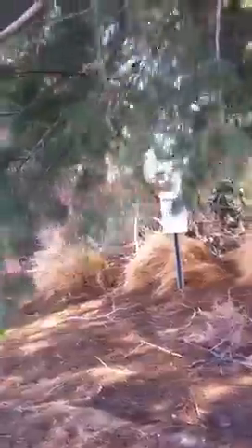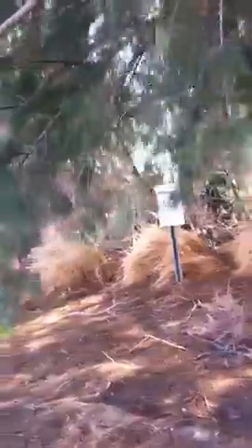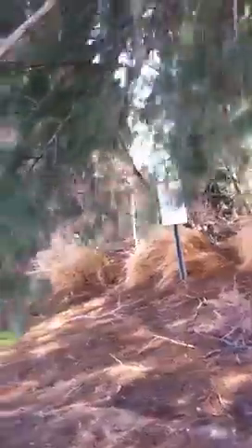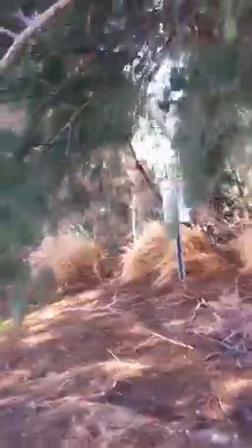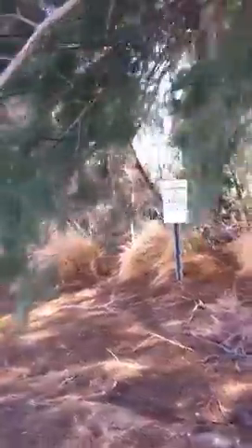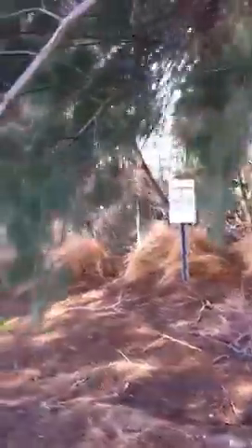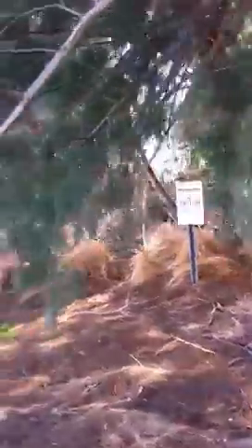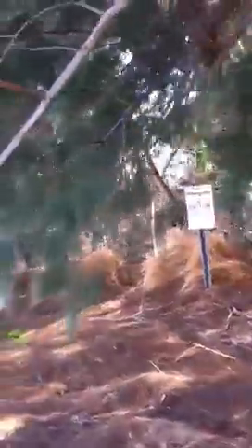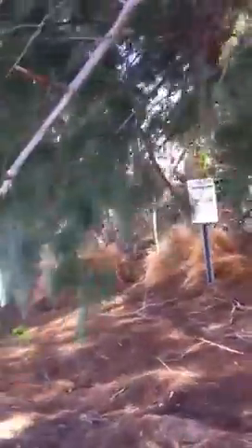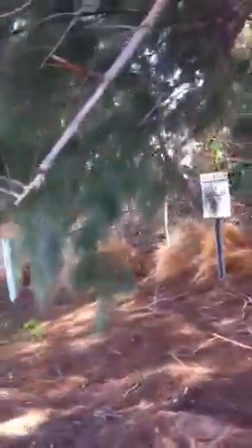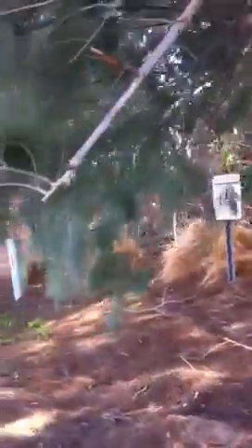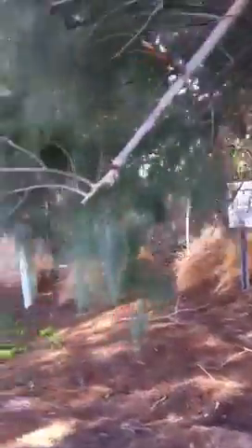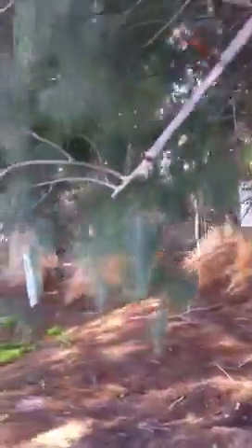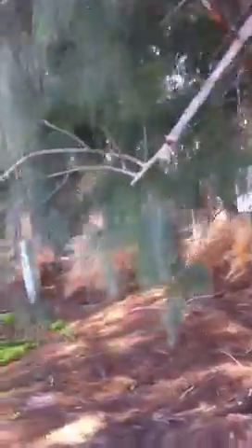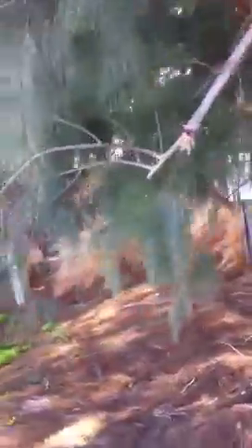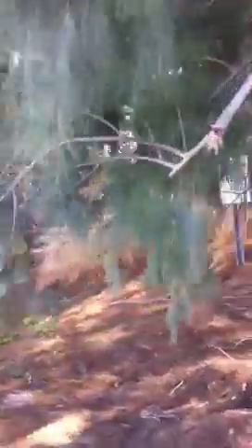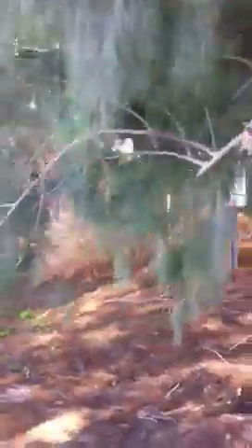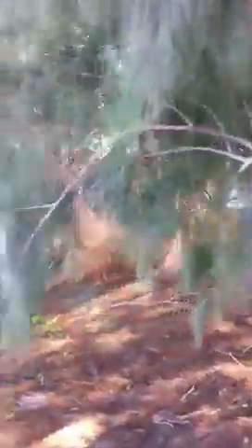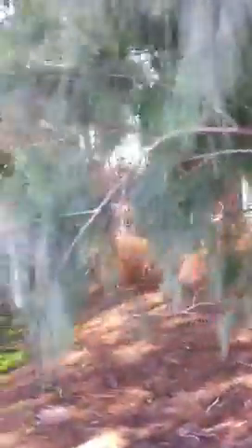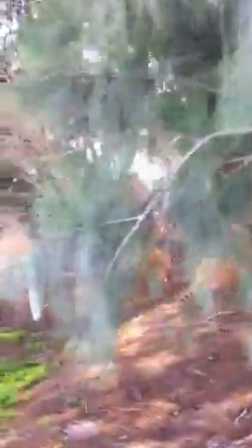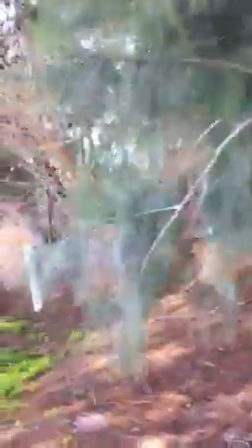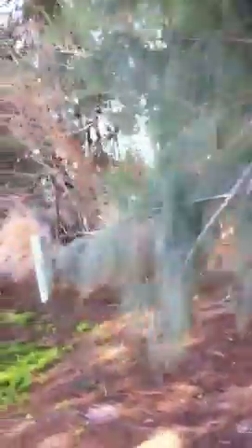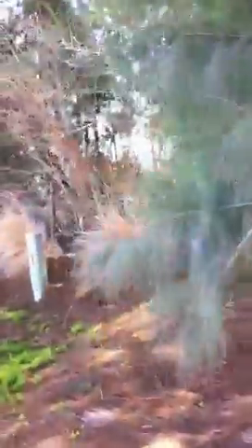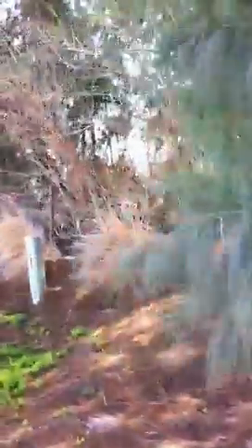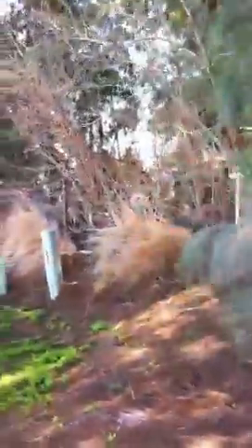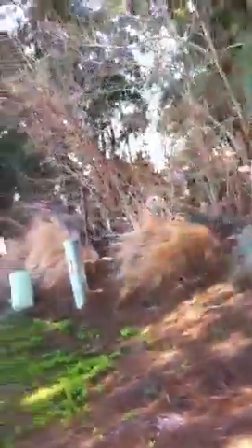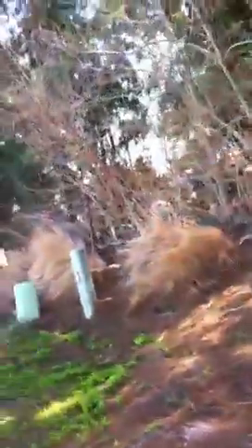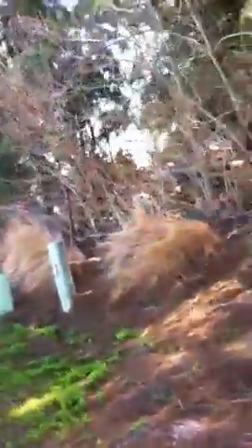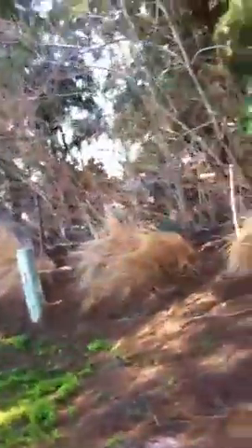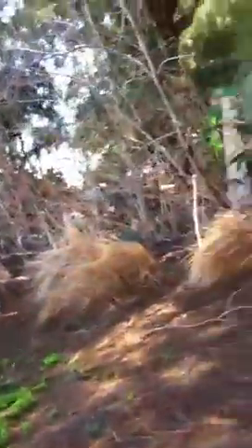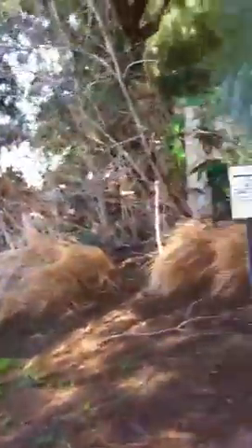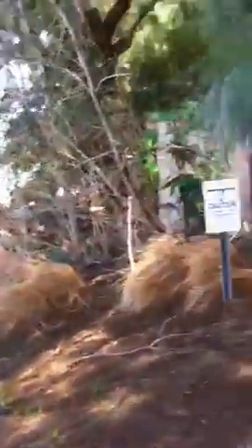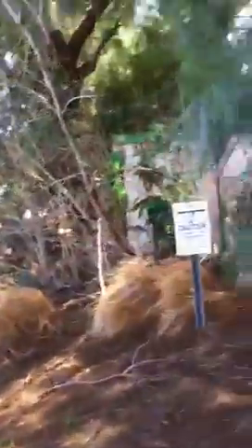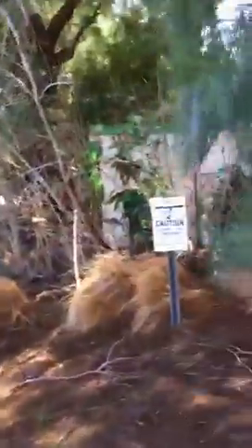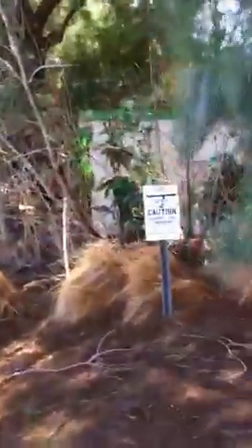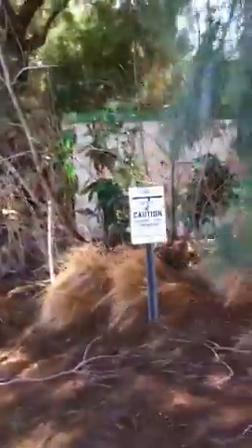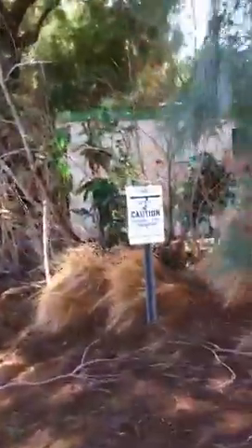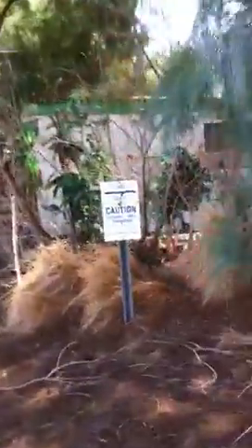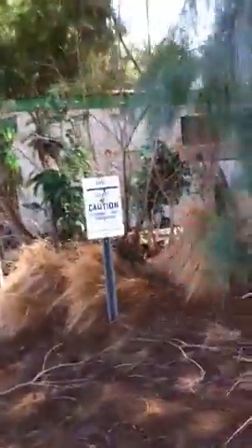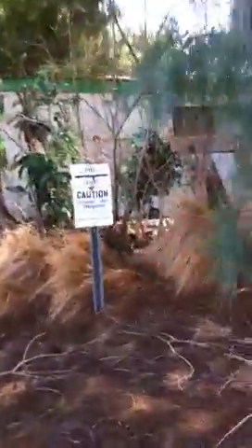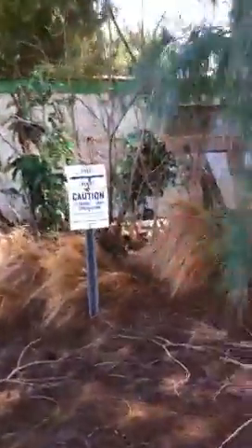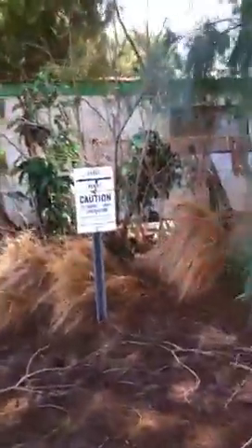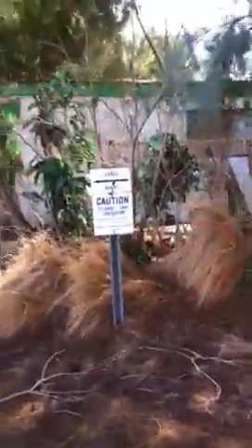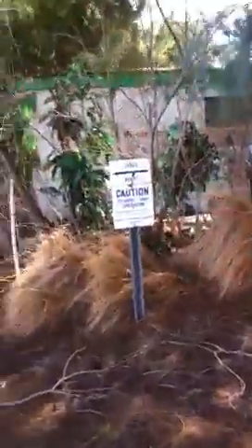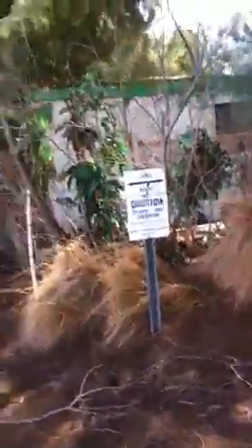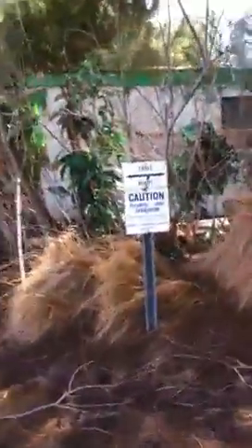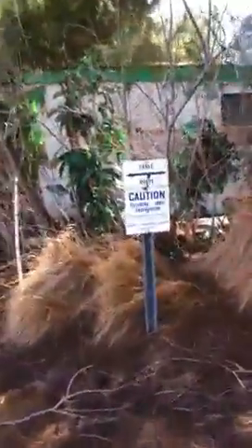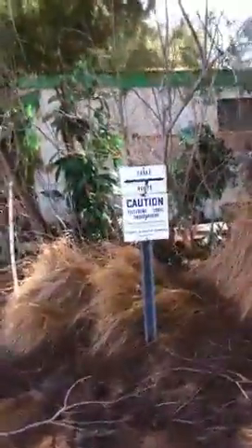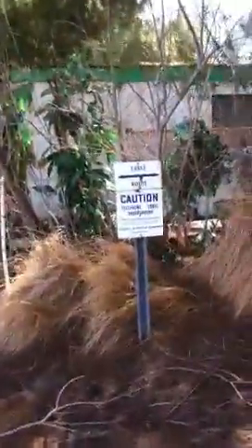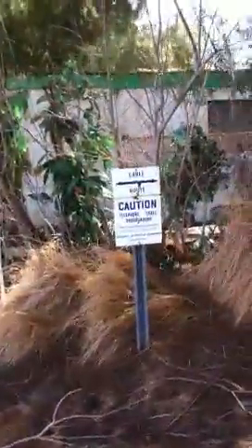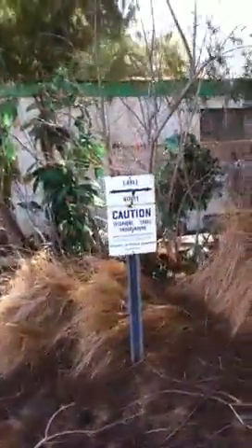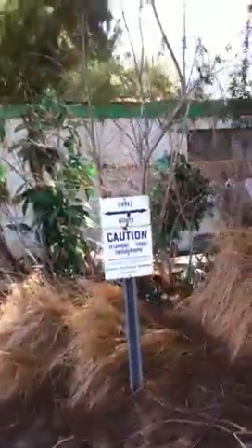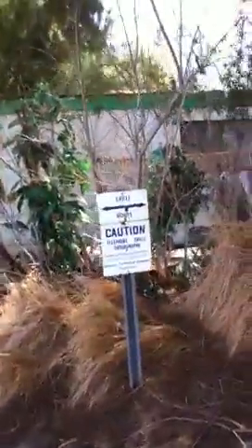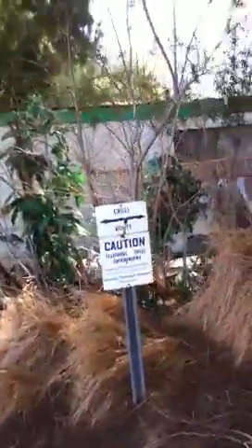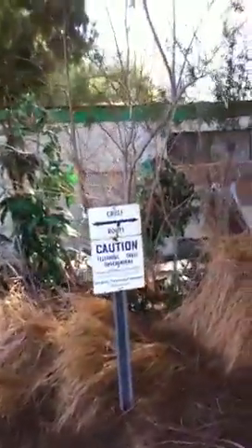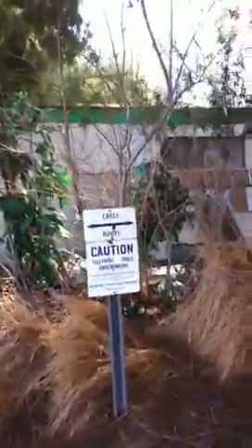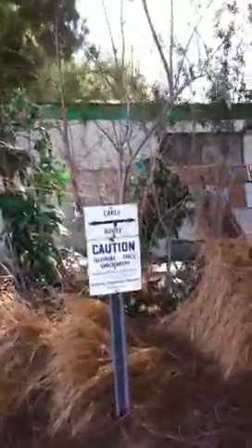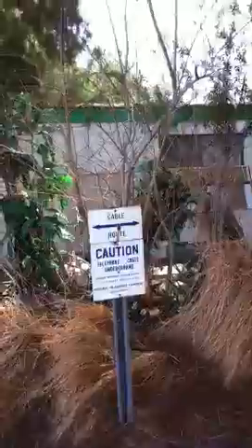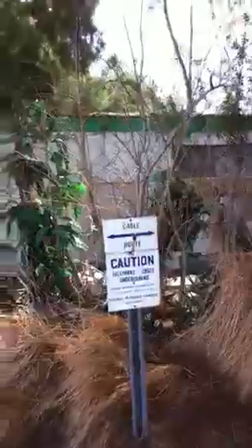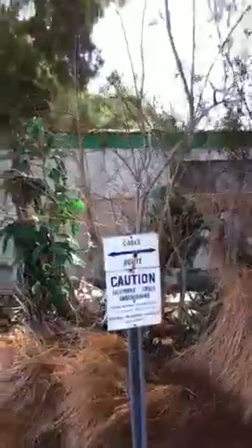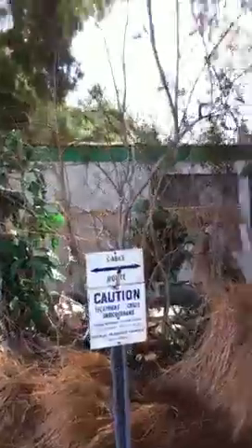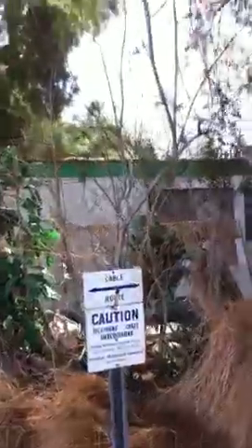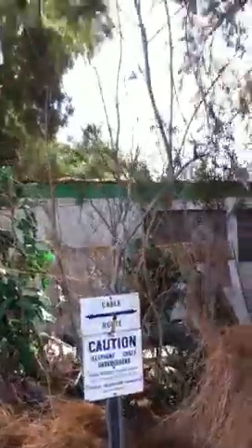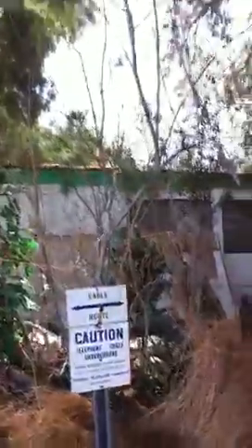Caution — cable route. Telephone cable underground. That may be interesting for you to know.